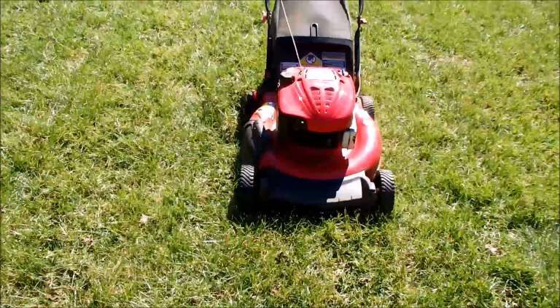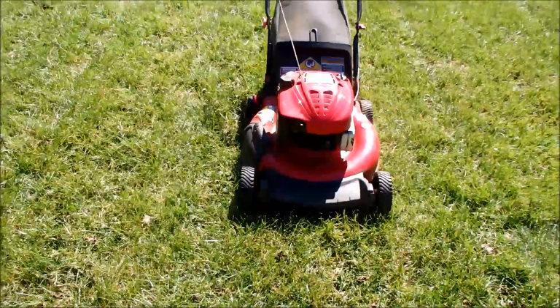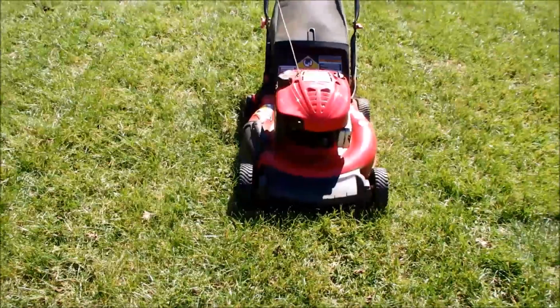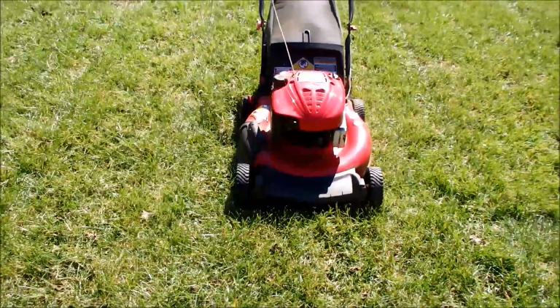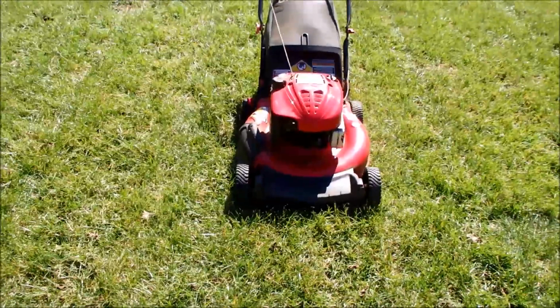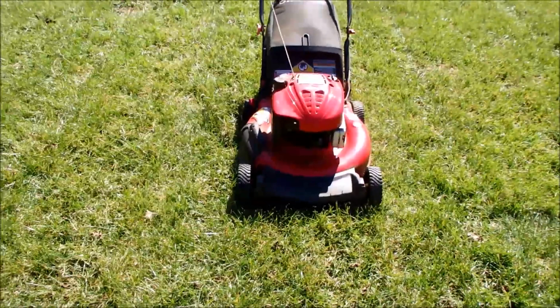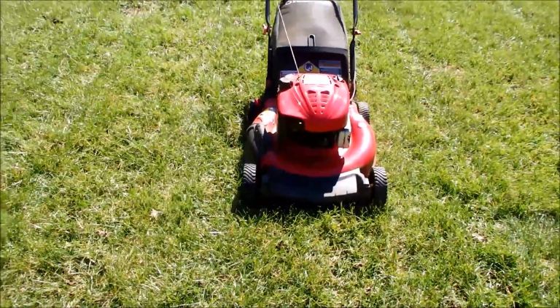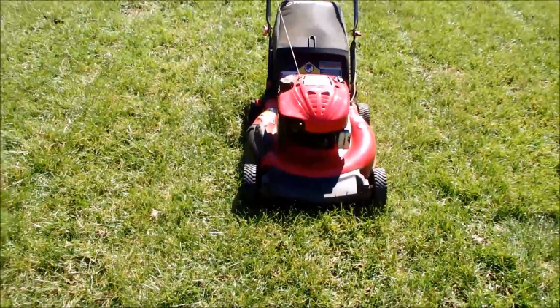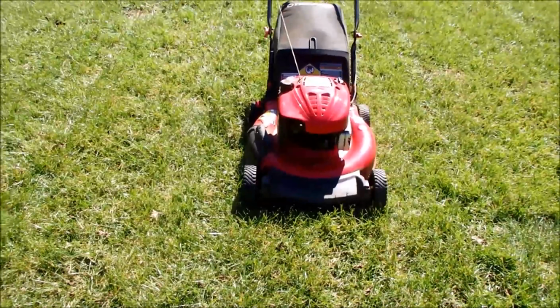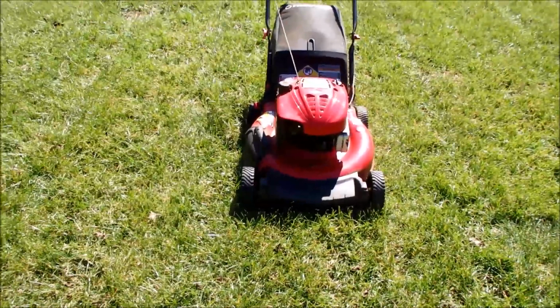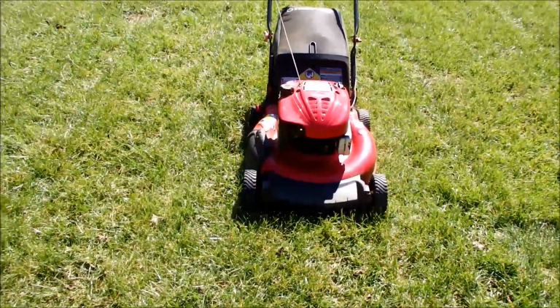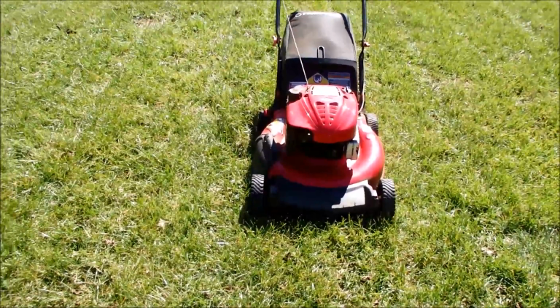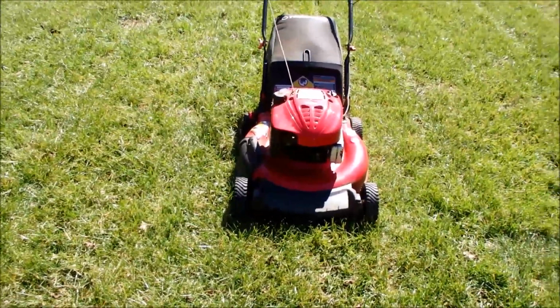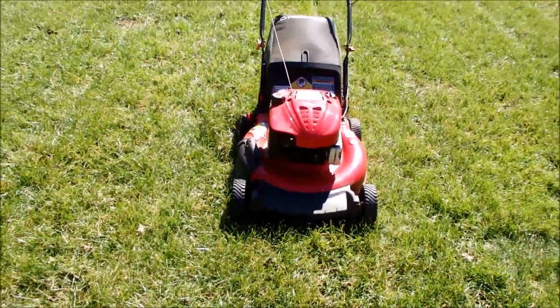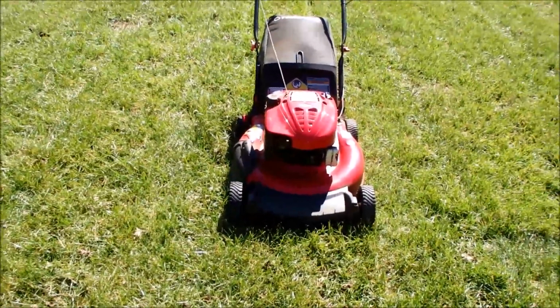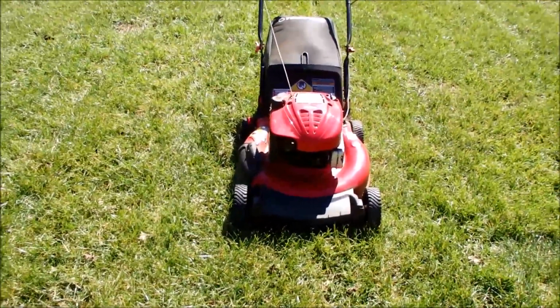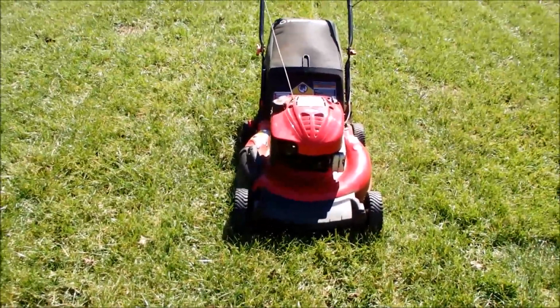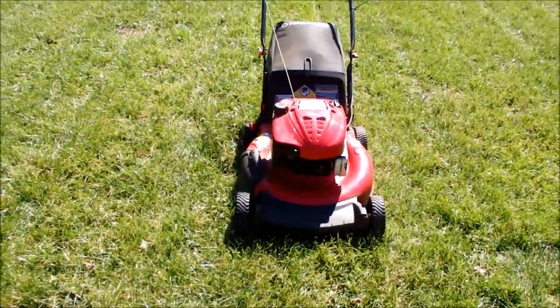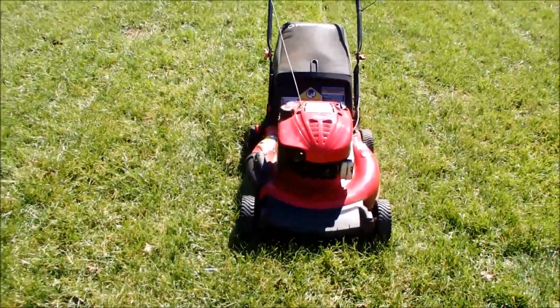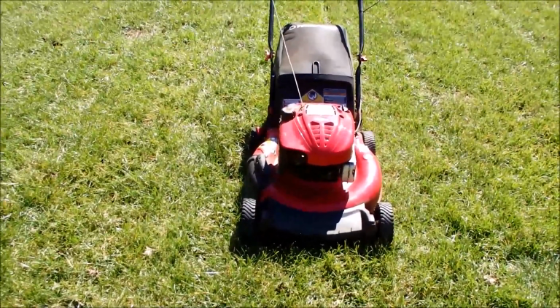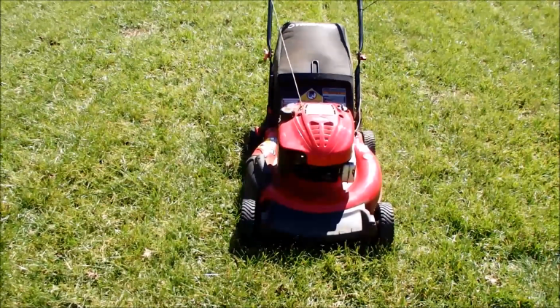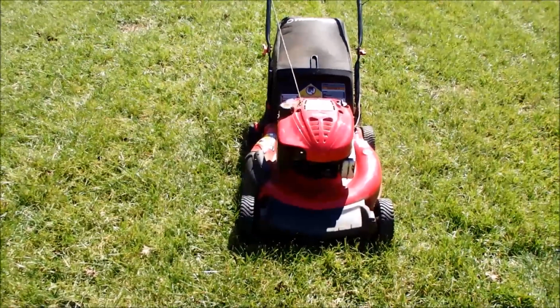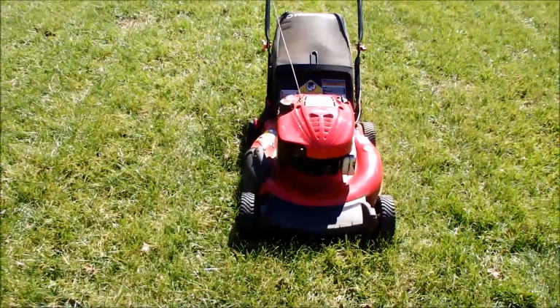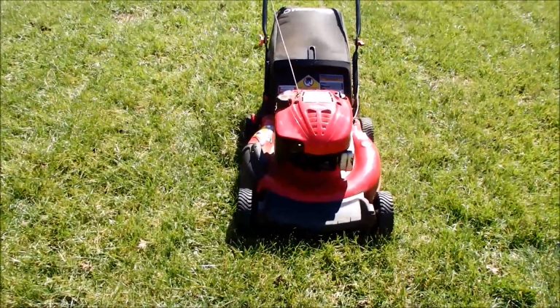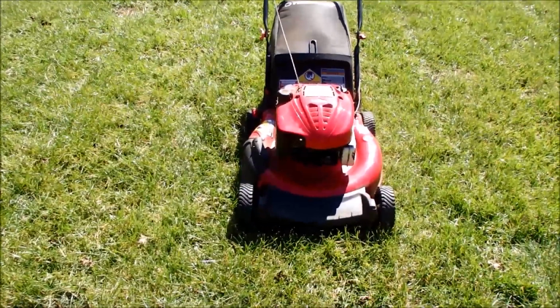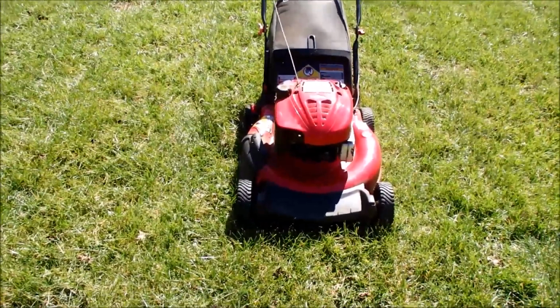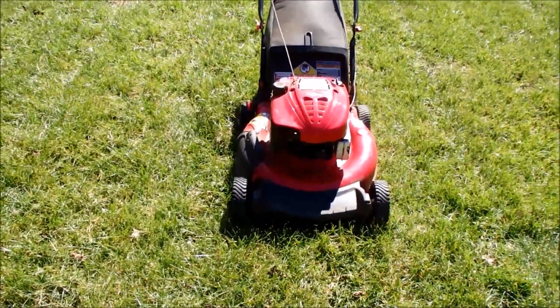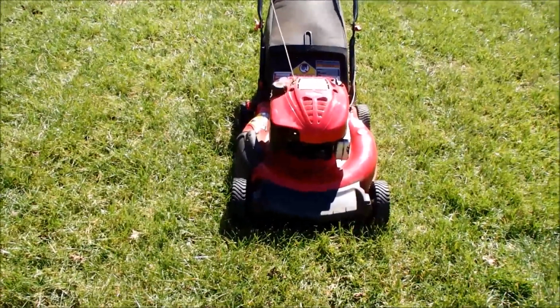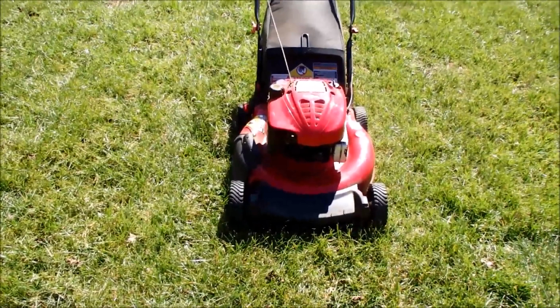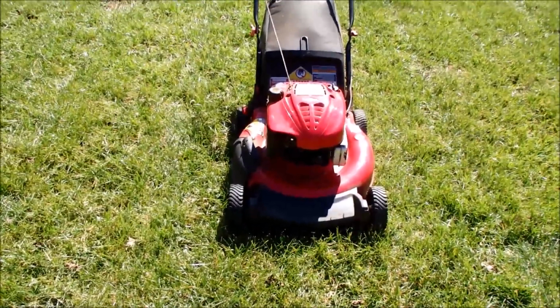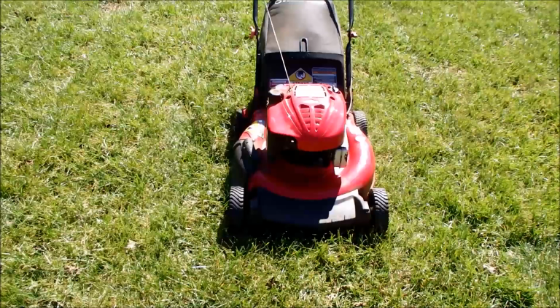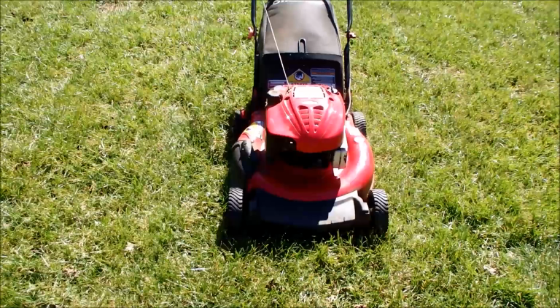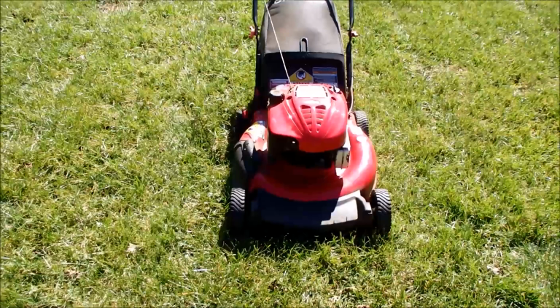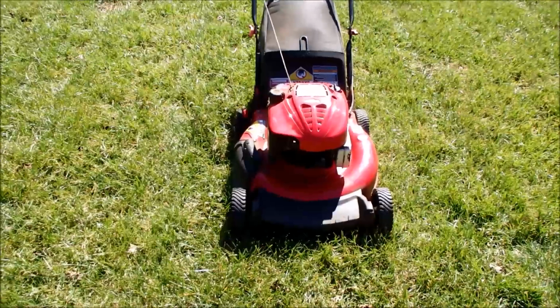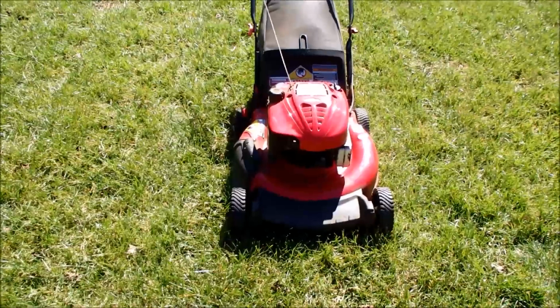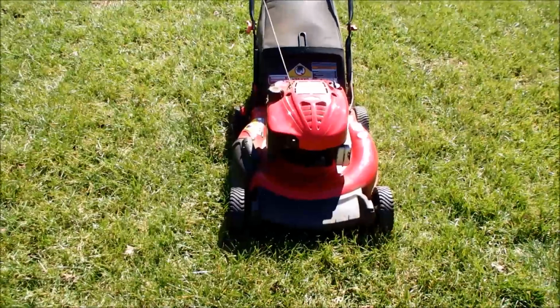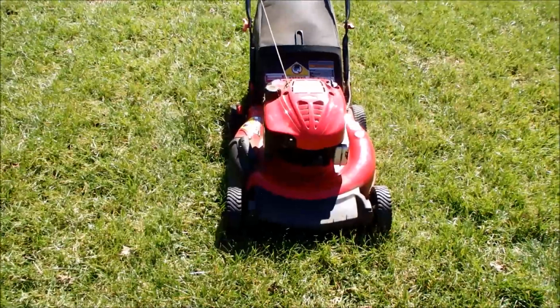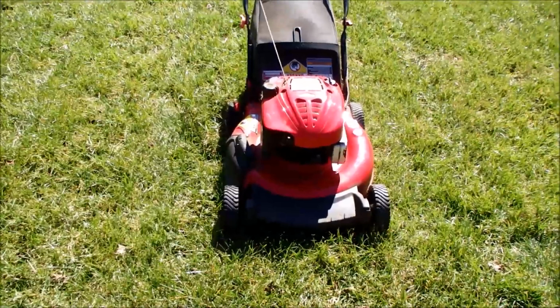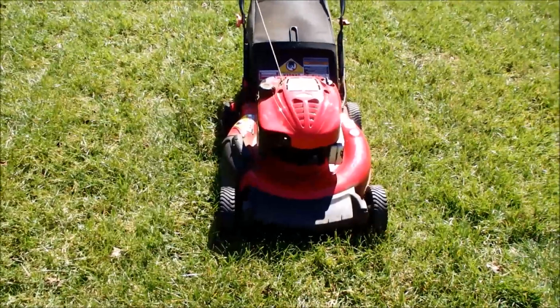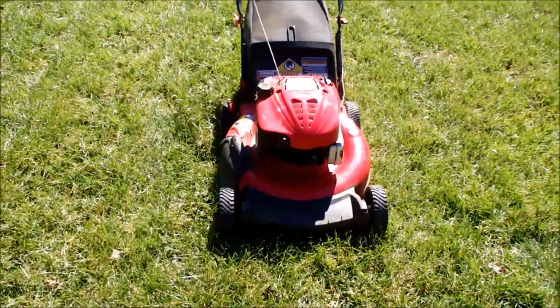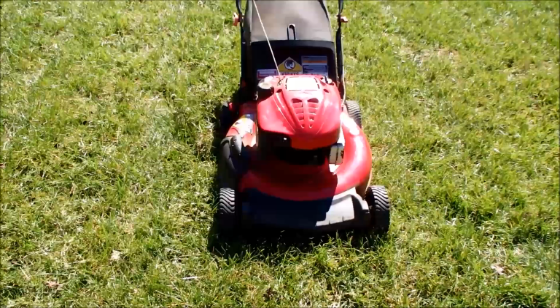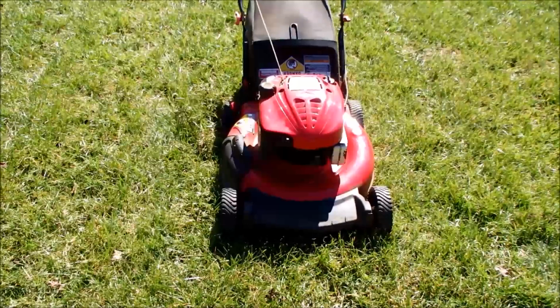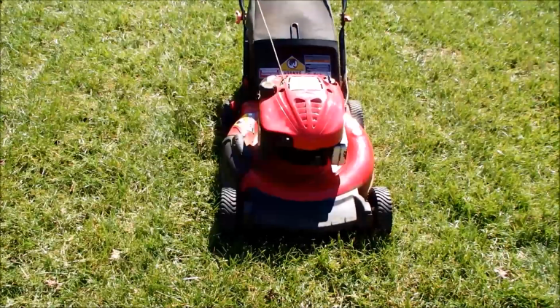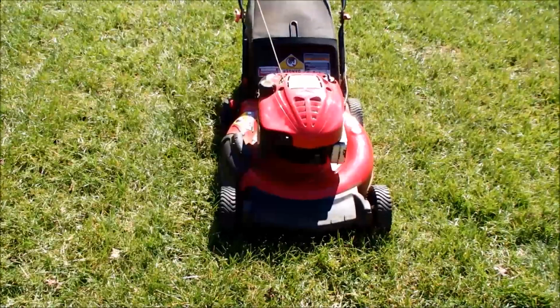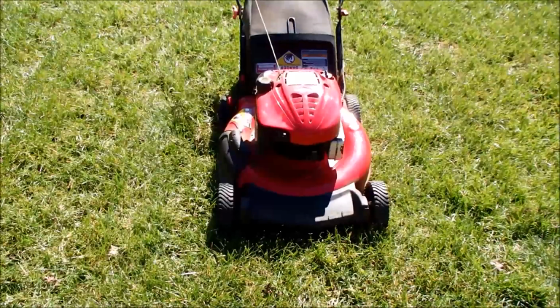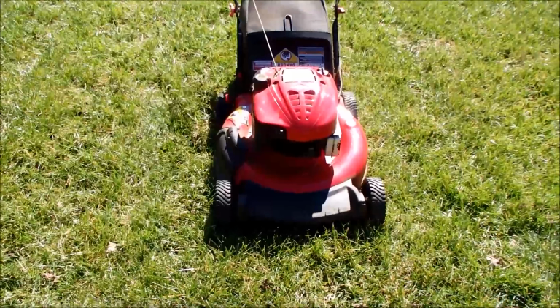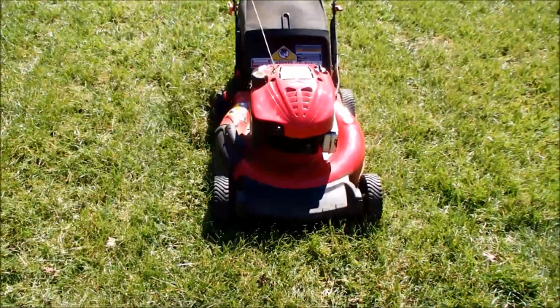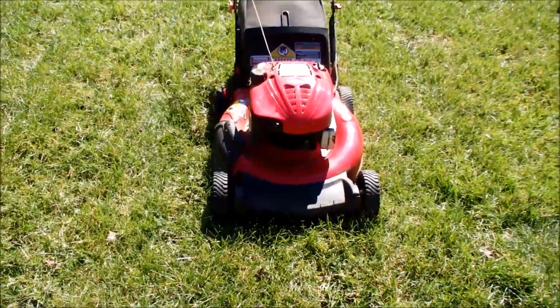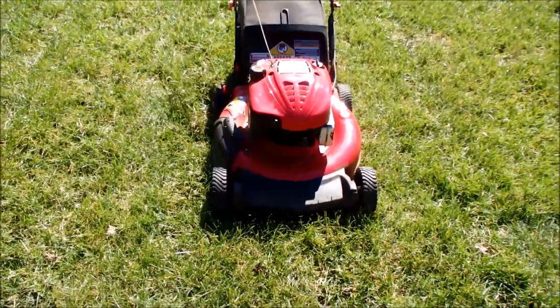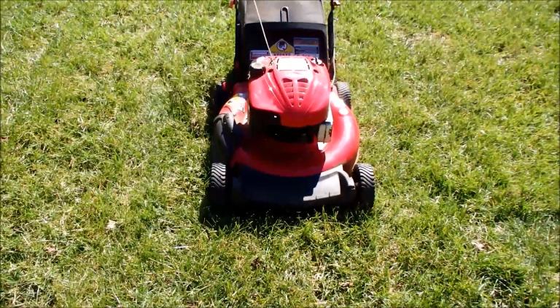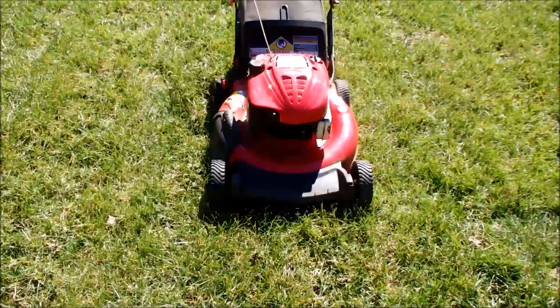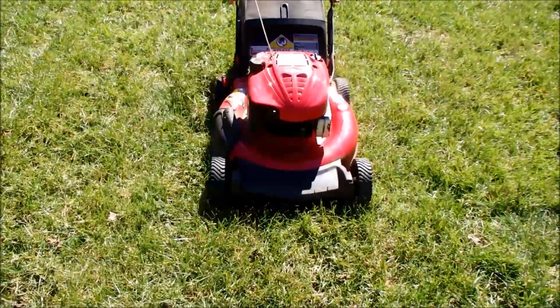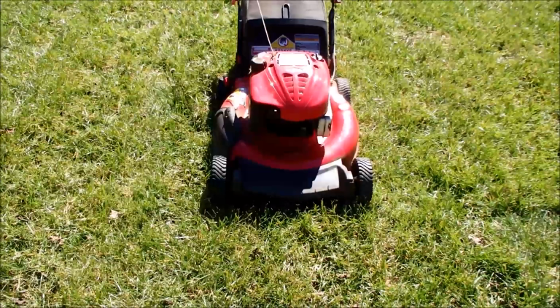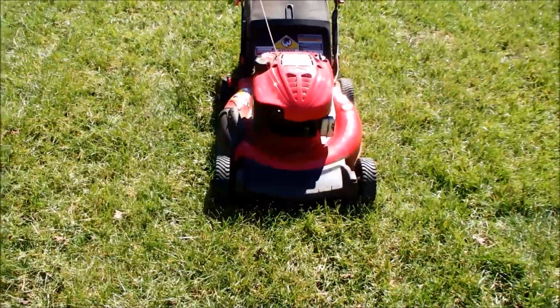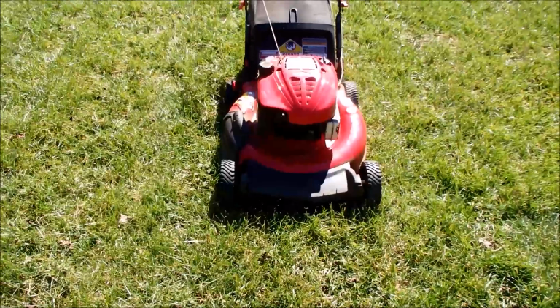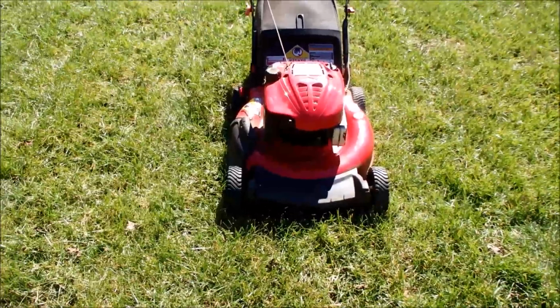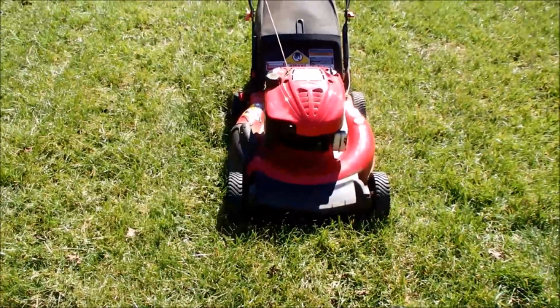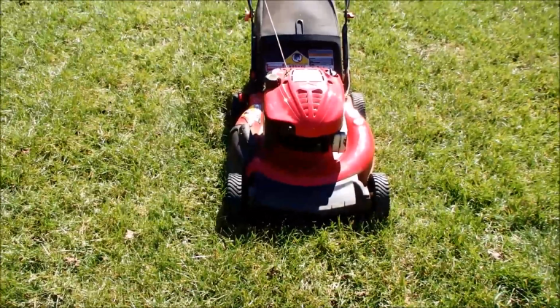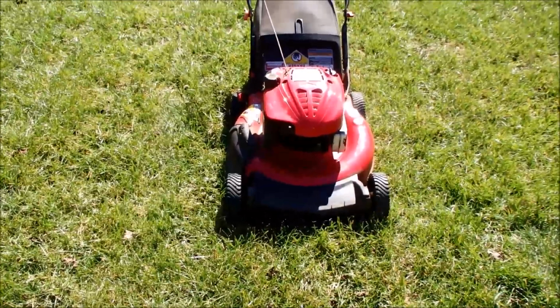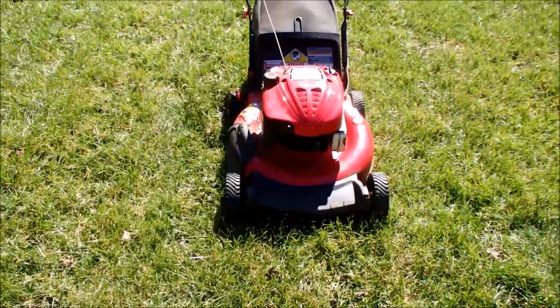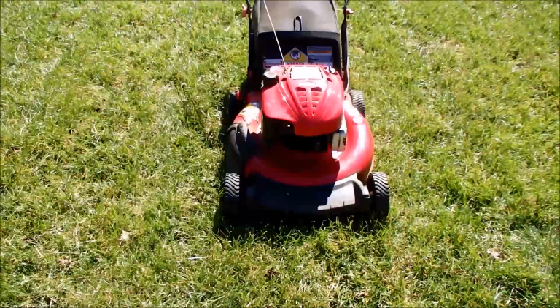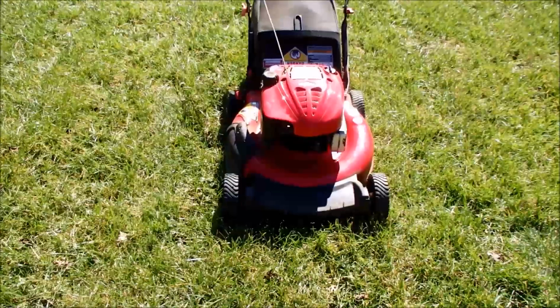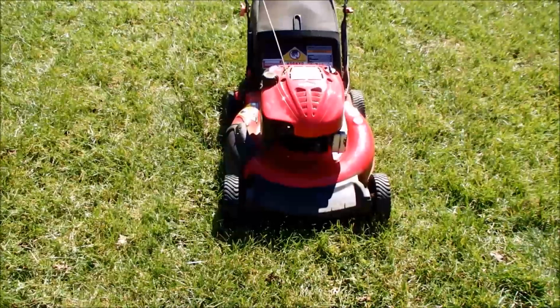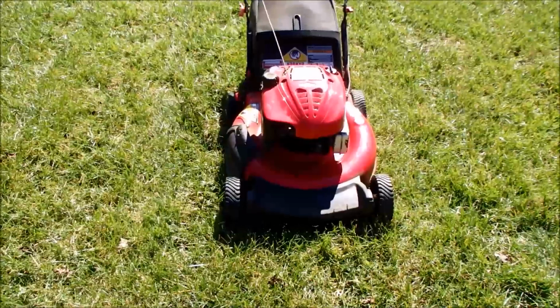Very nice Troy-Built. We're going to clean this up and sharpen the blade. We'll do a follow-up video.